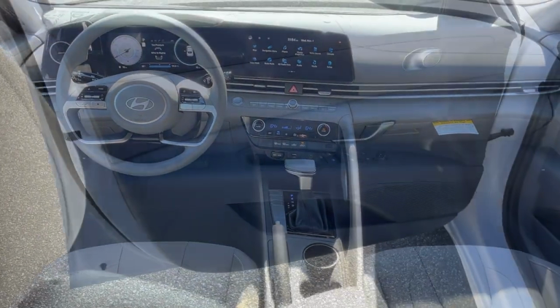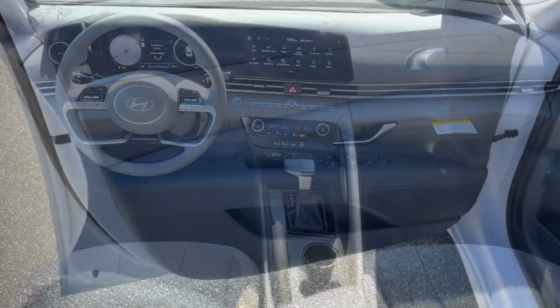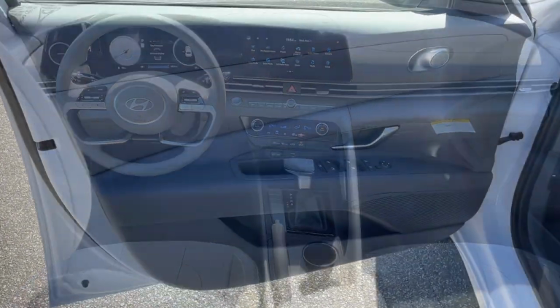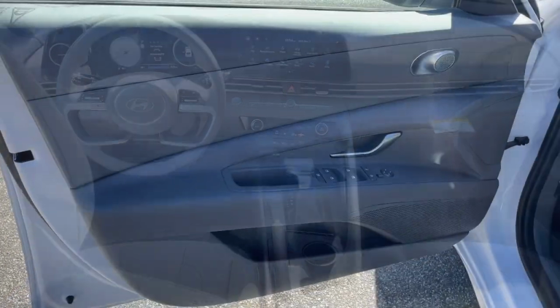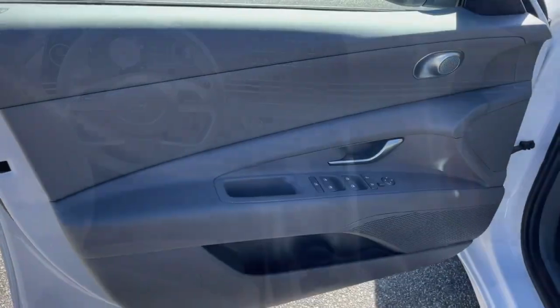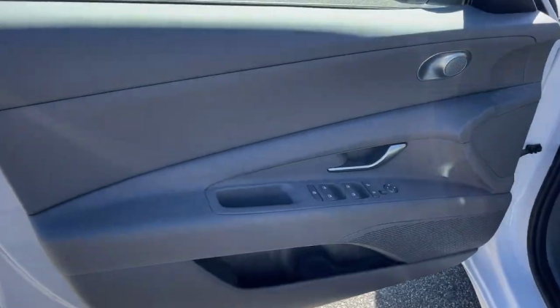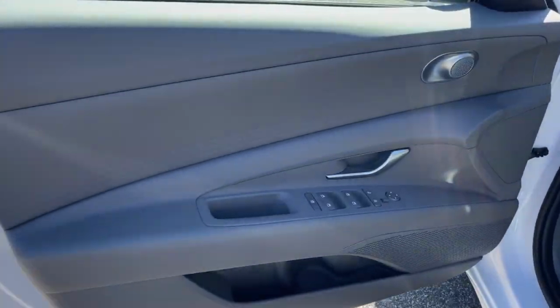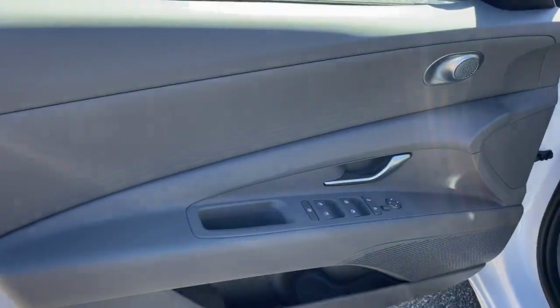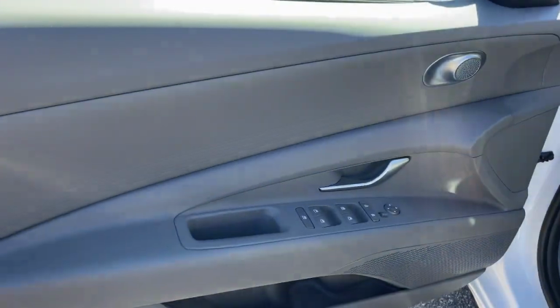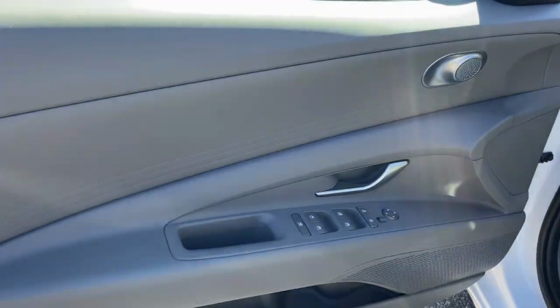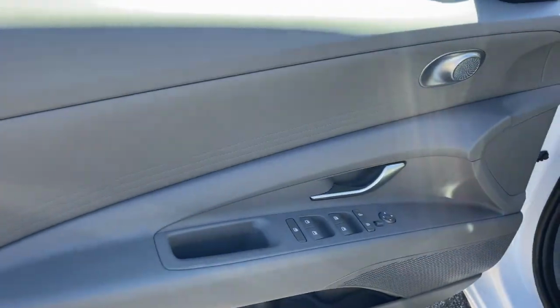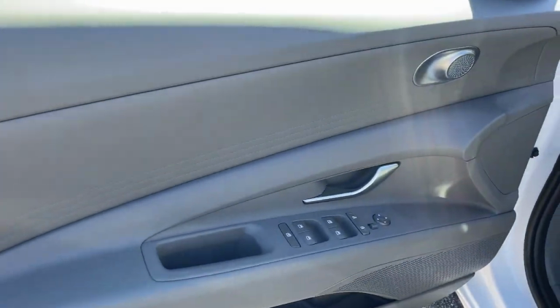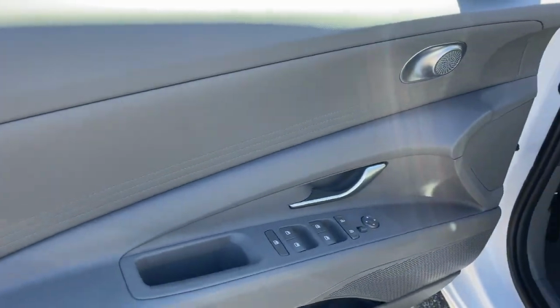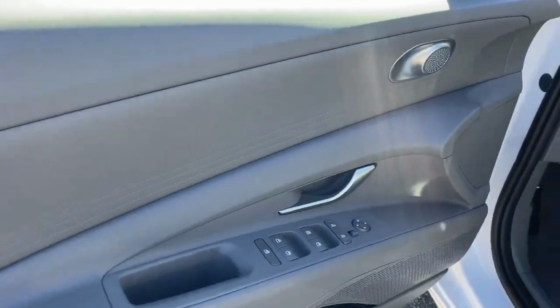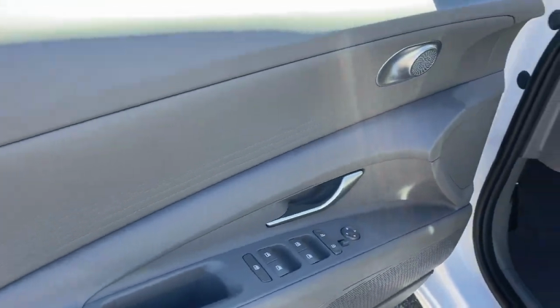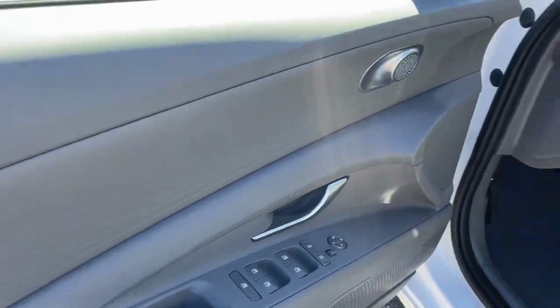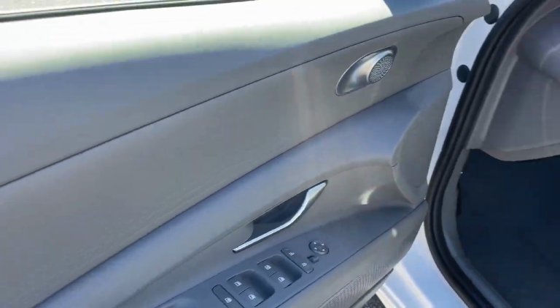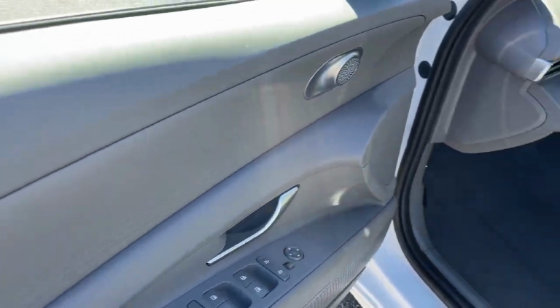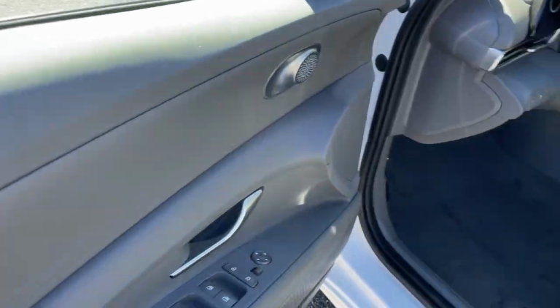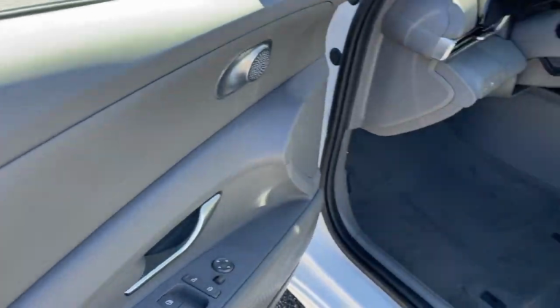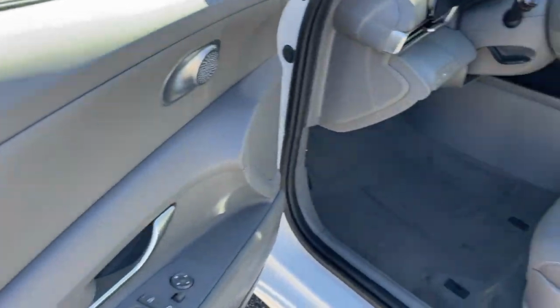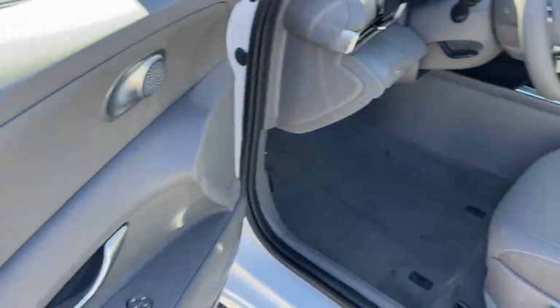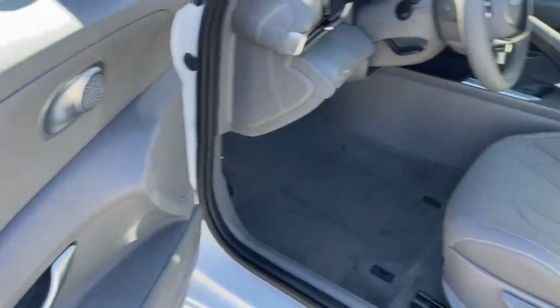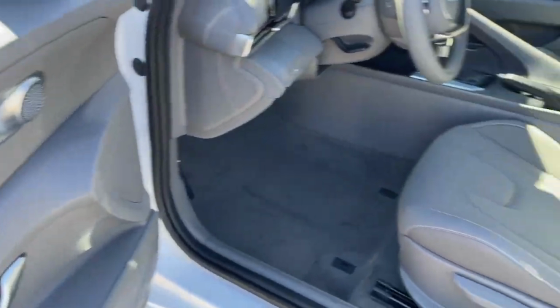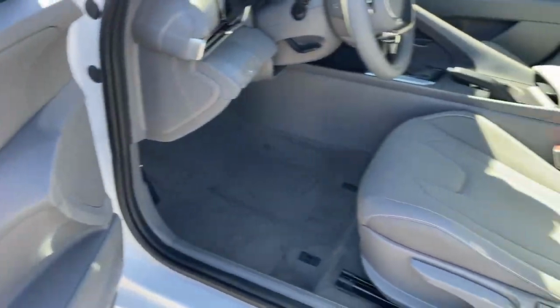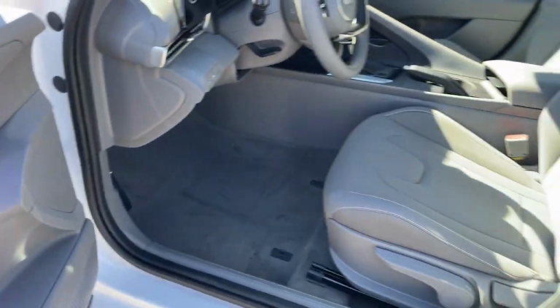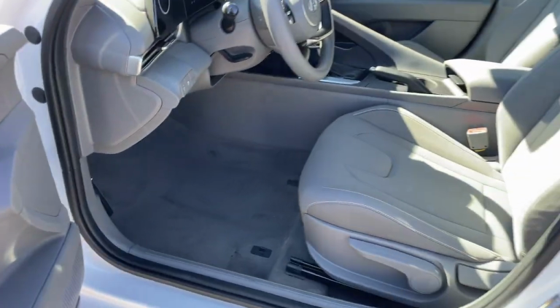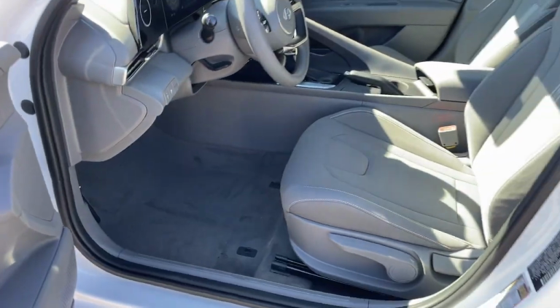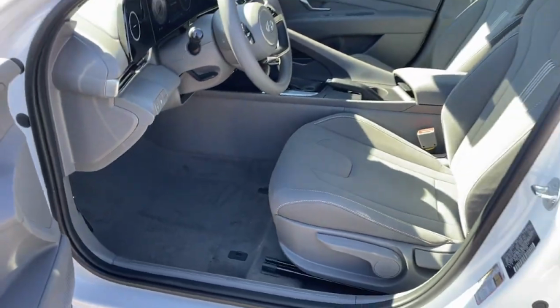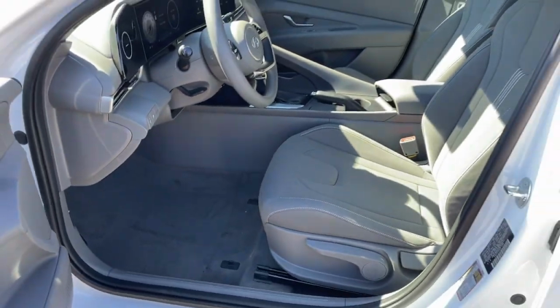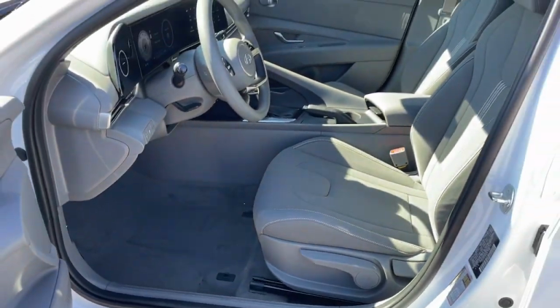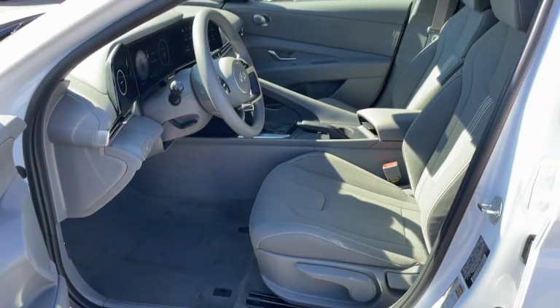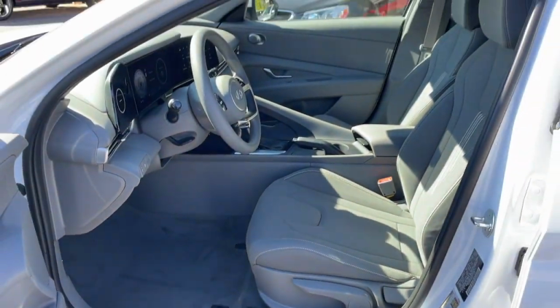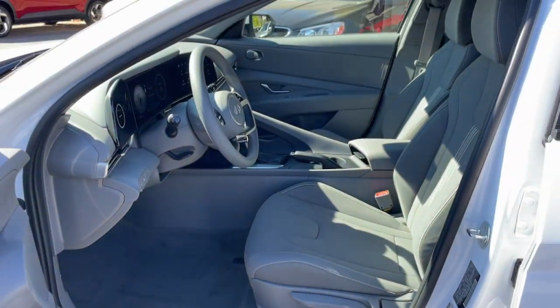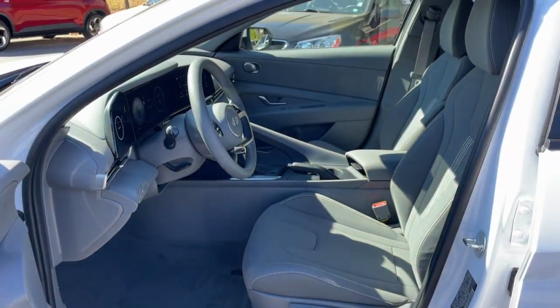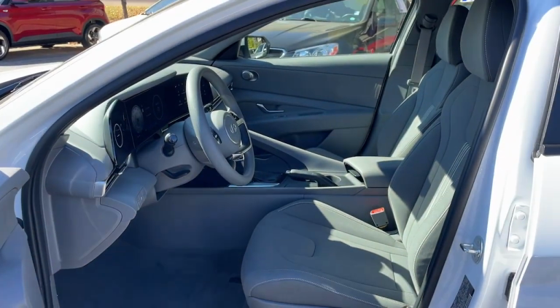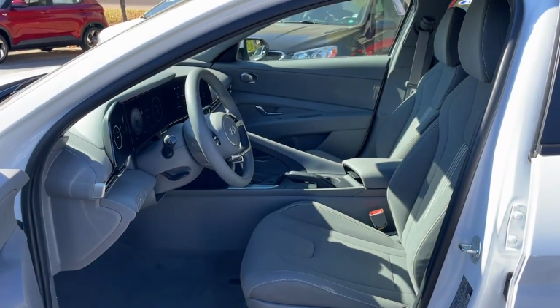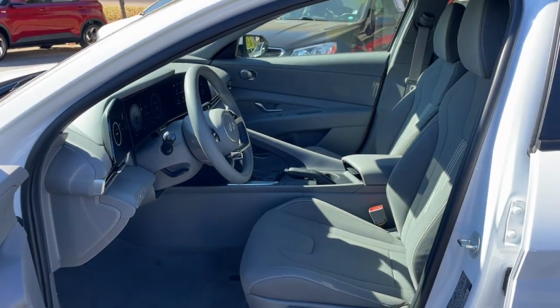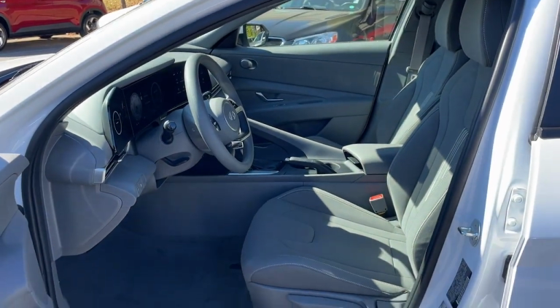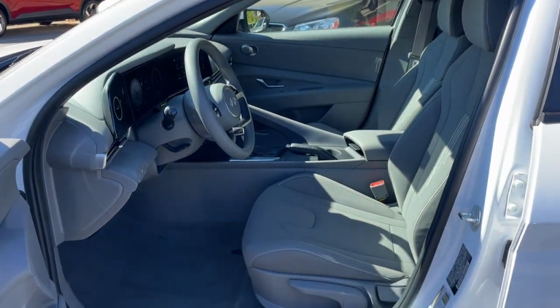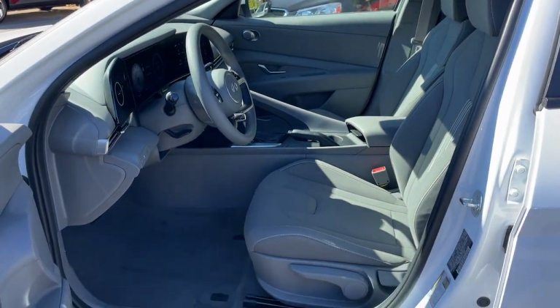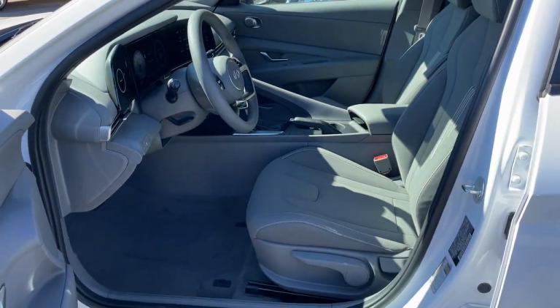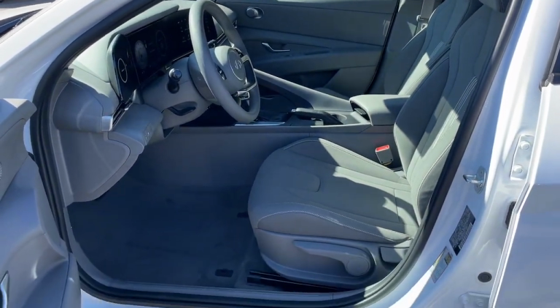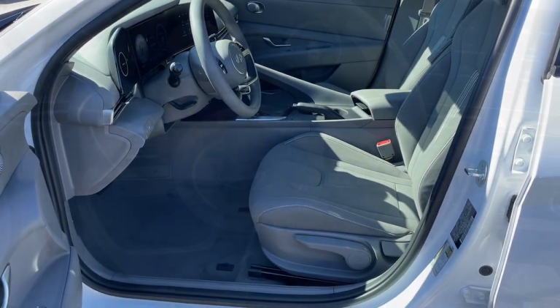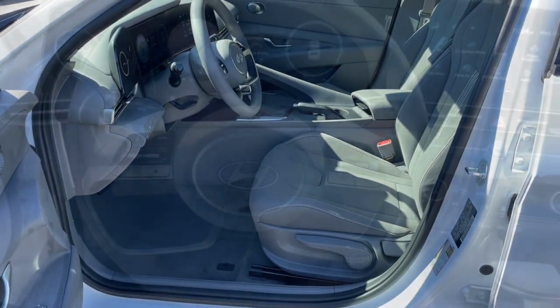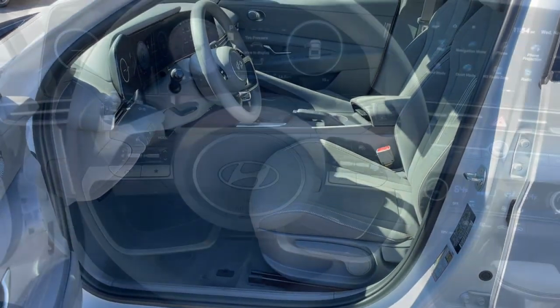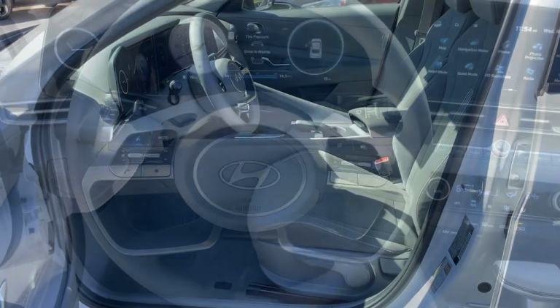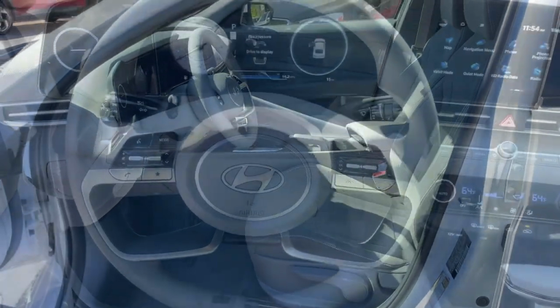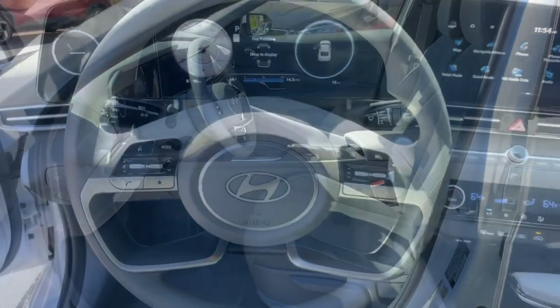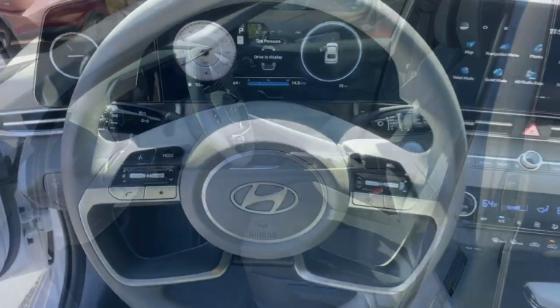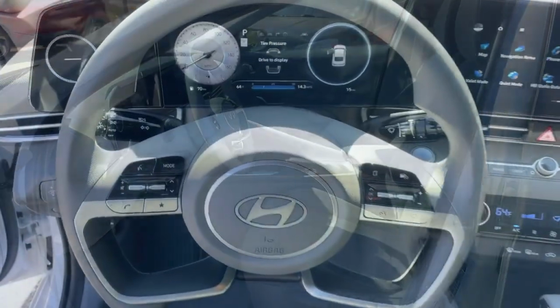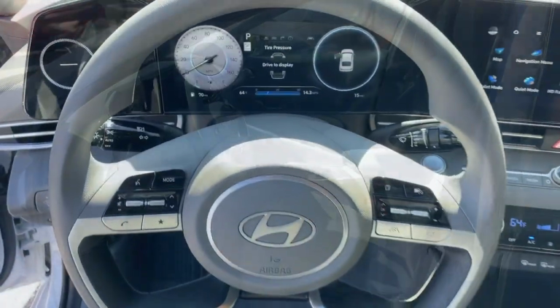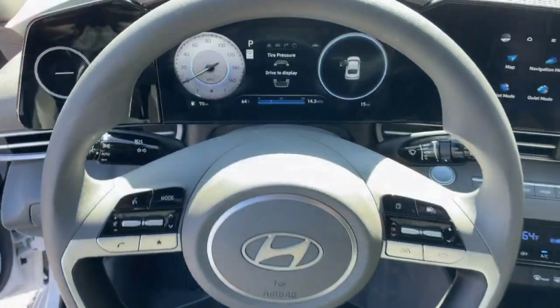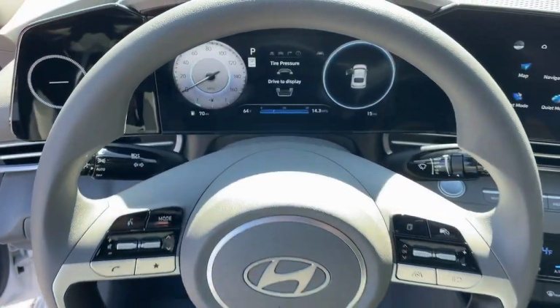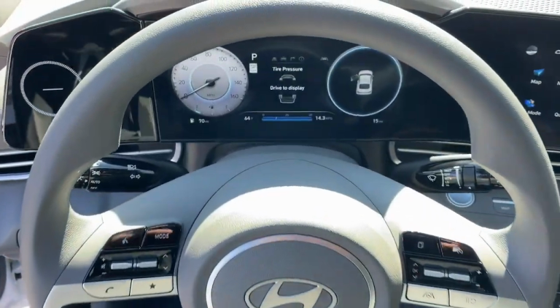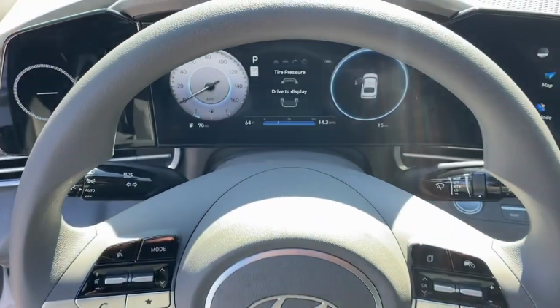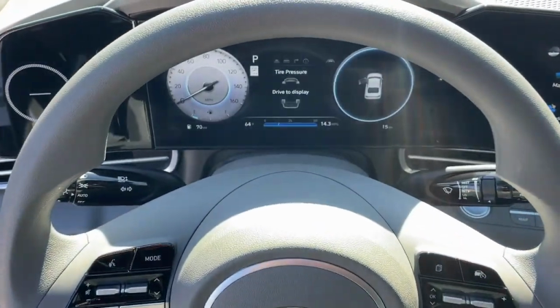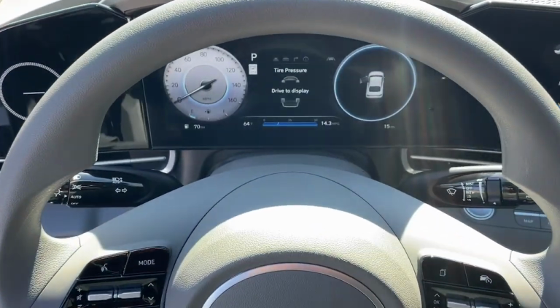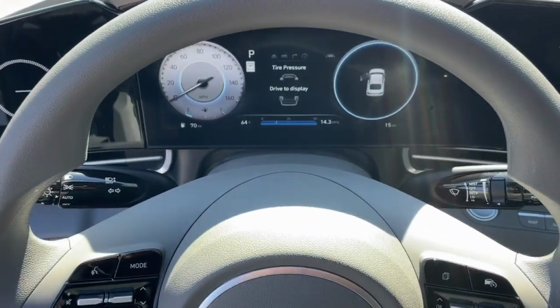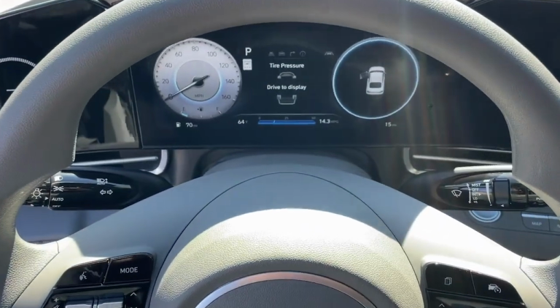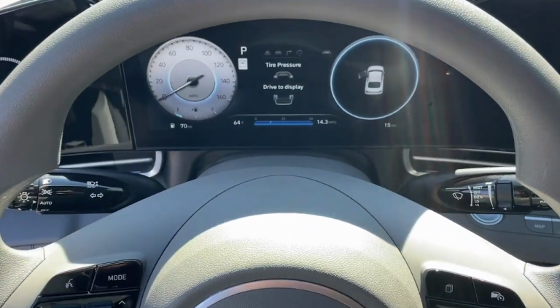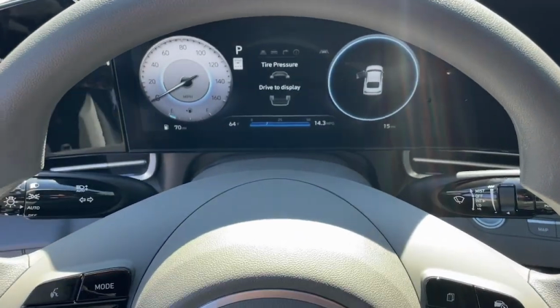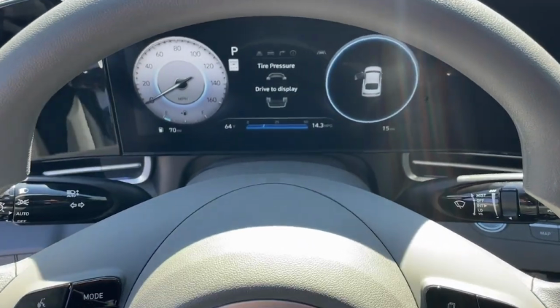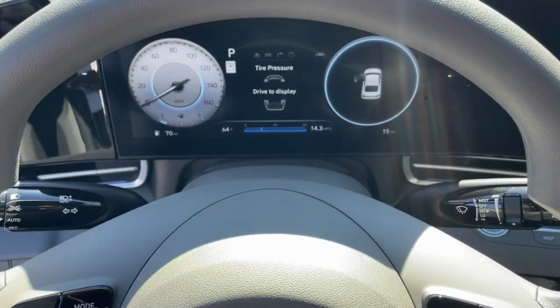Dual zone AC, aluminum wheels, electronic stability control, and steering wheel audio controls.